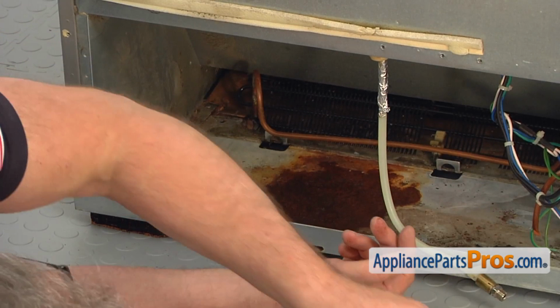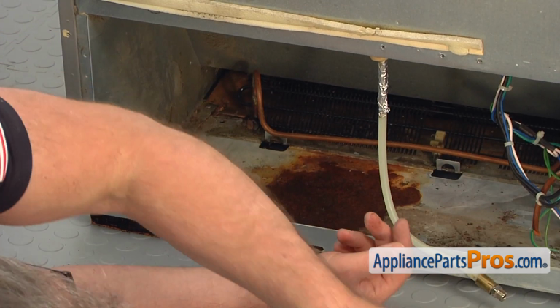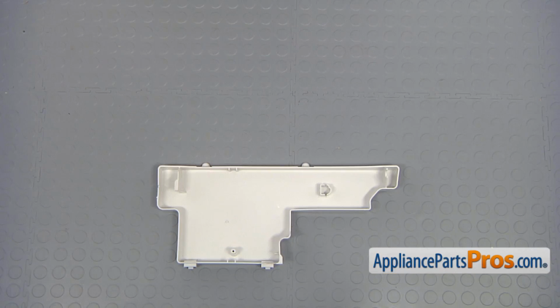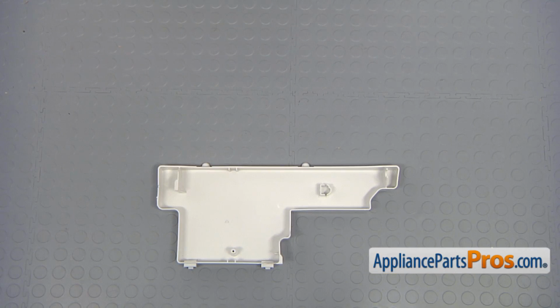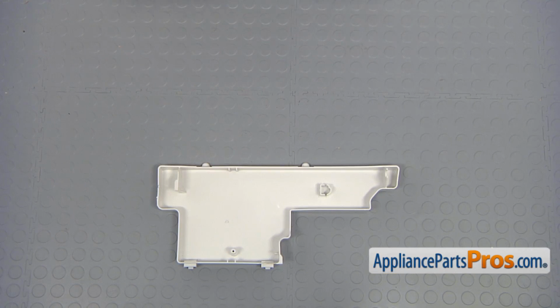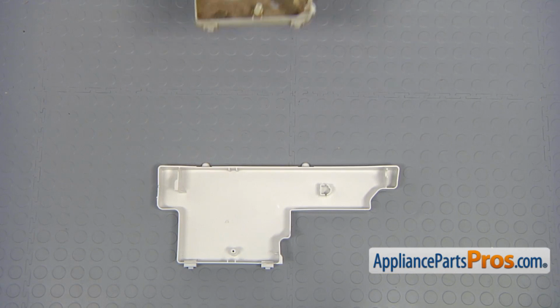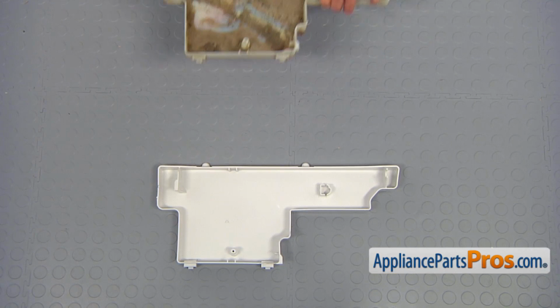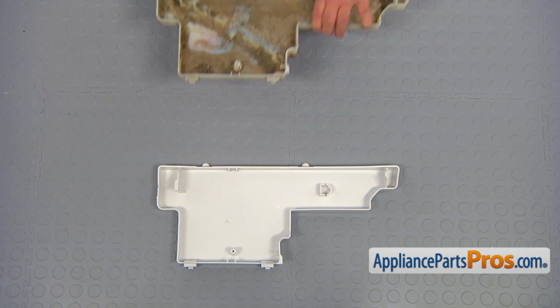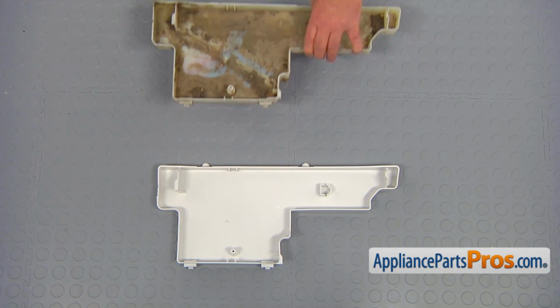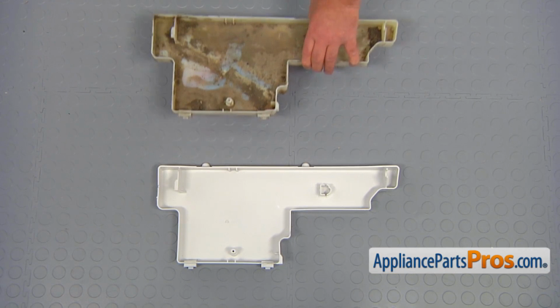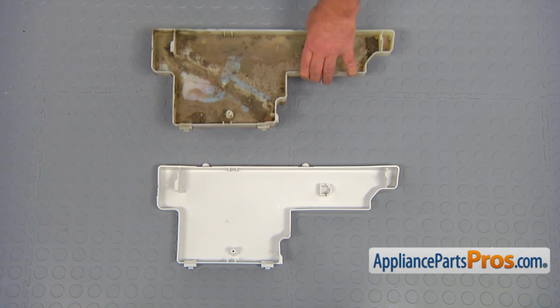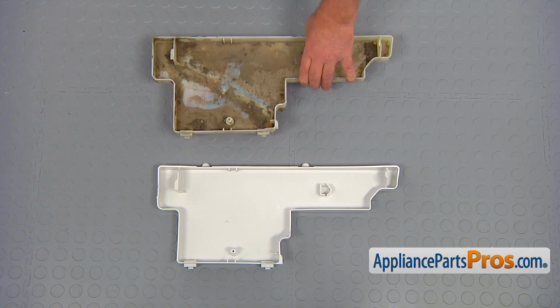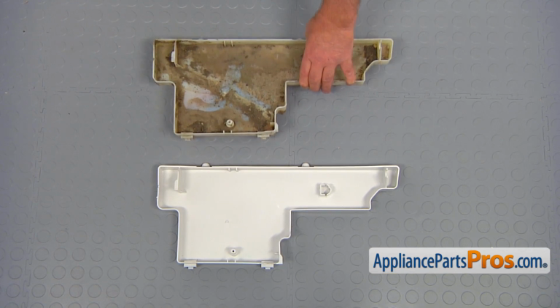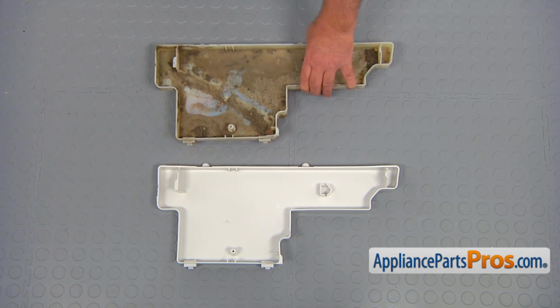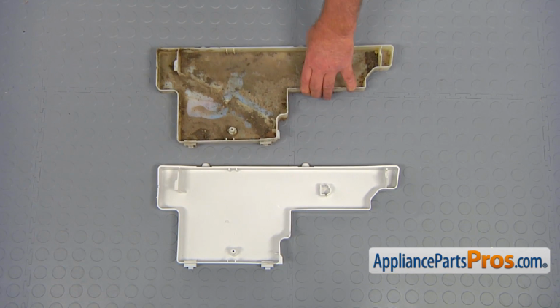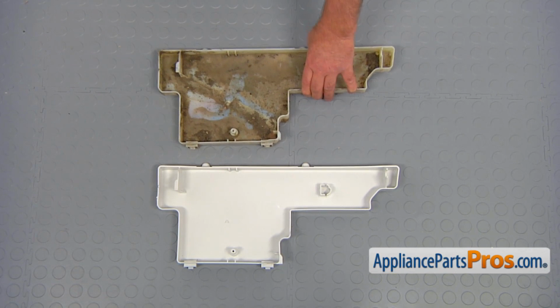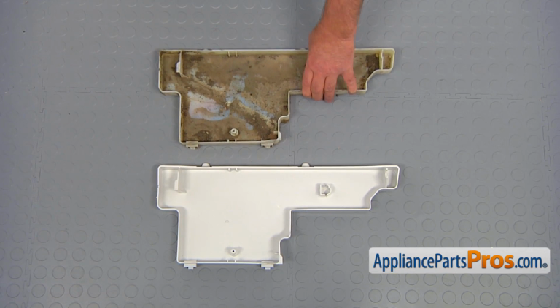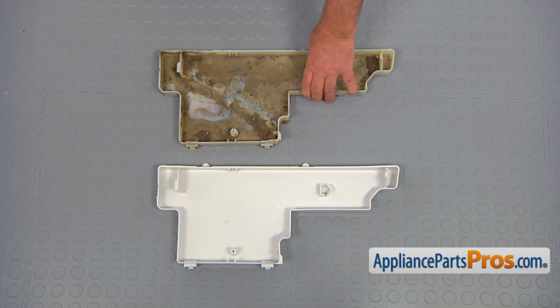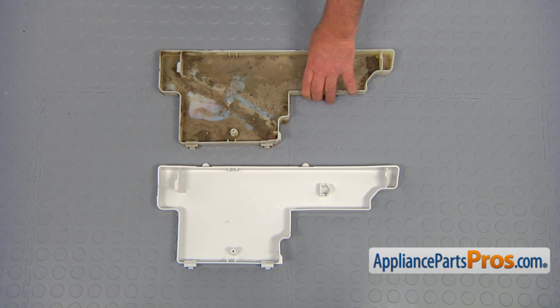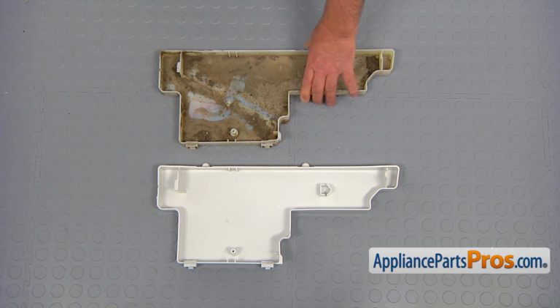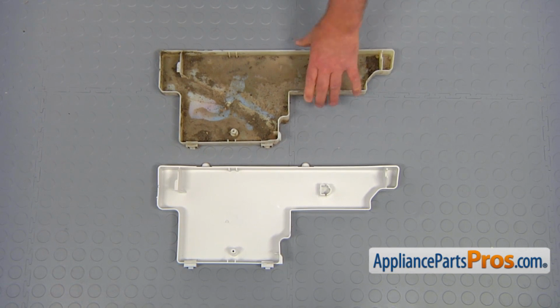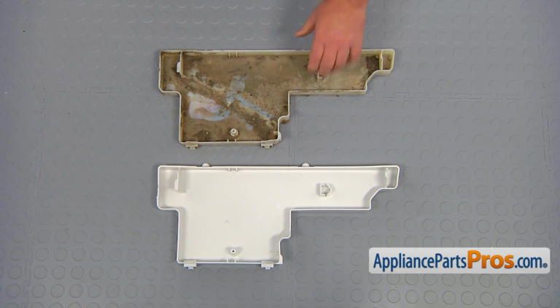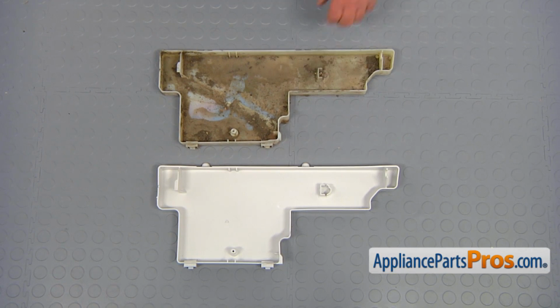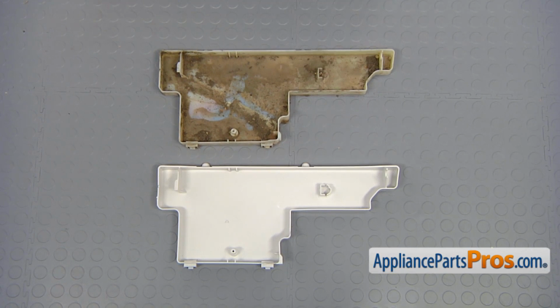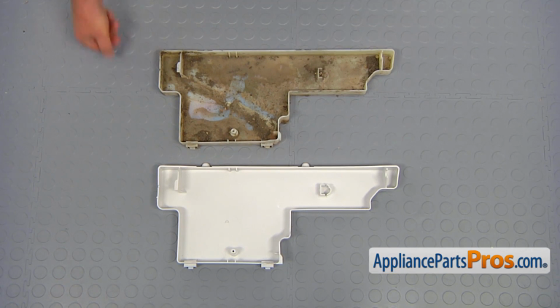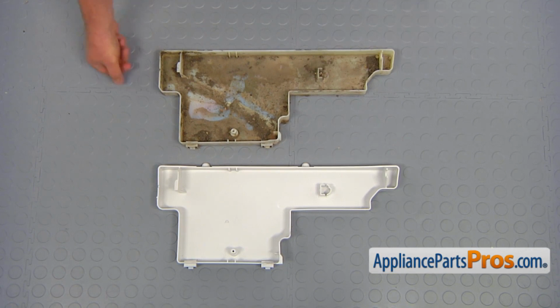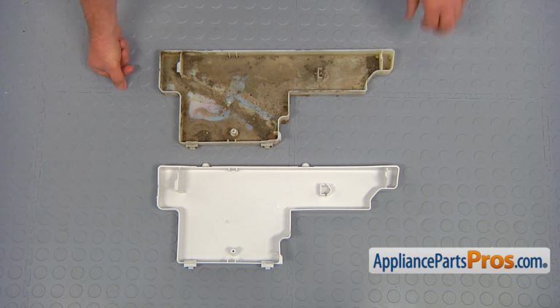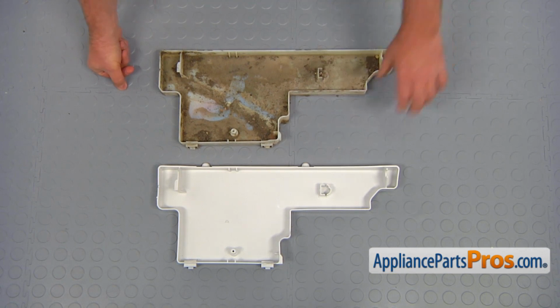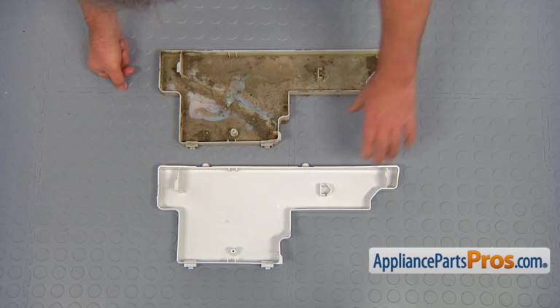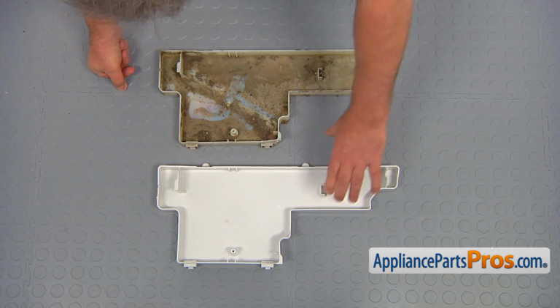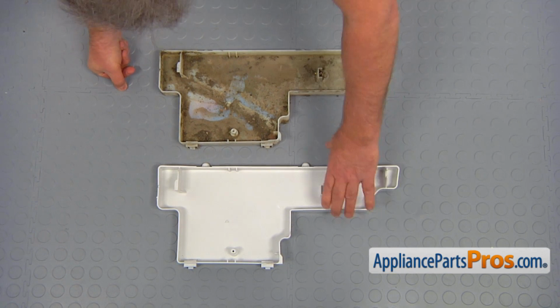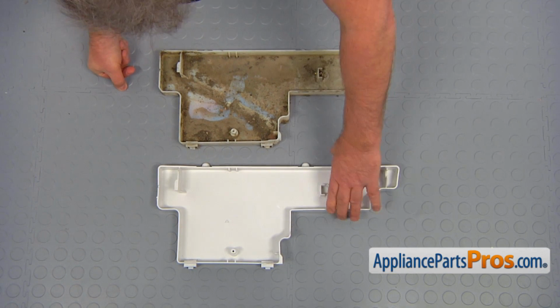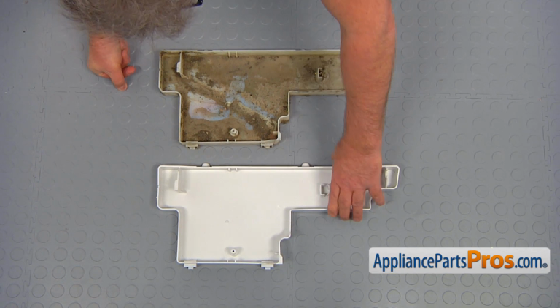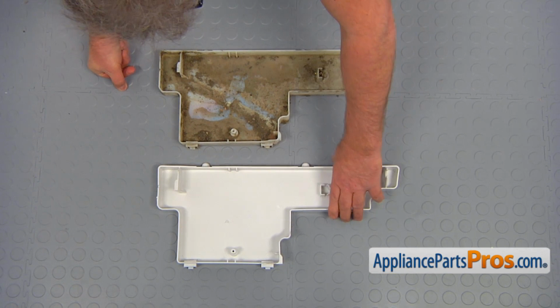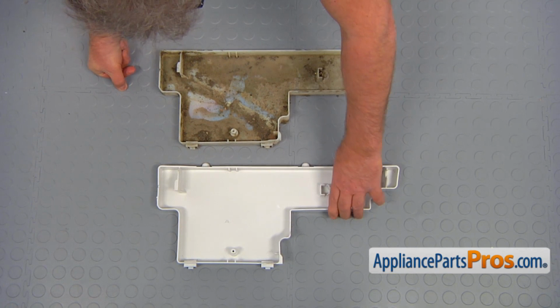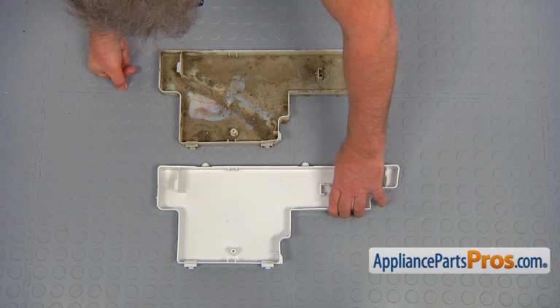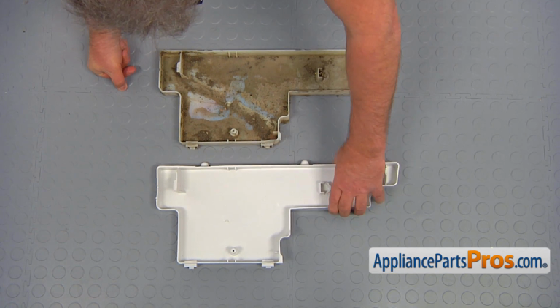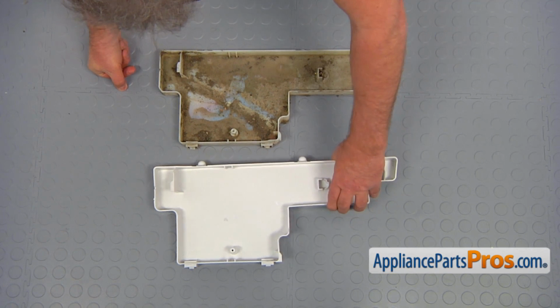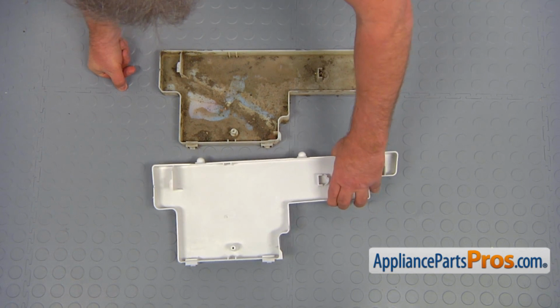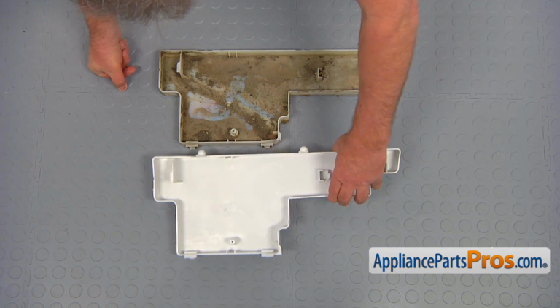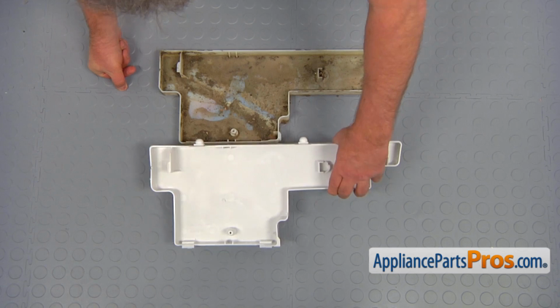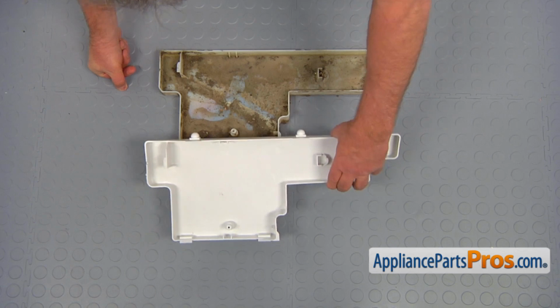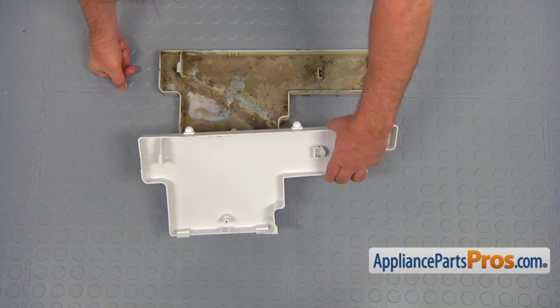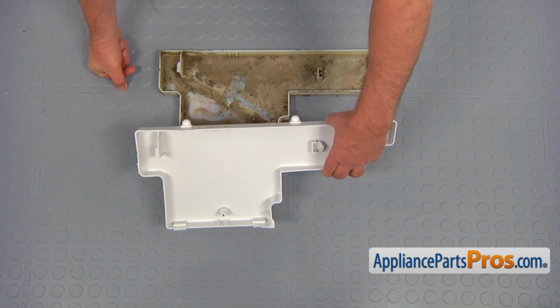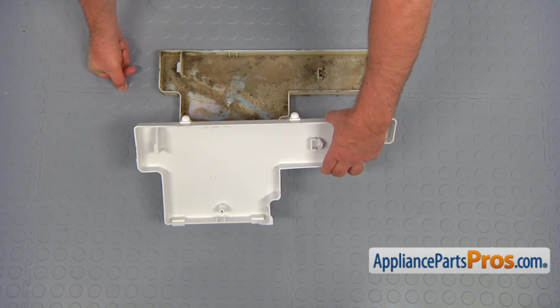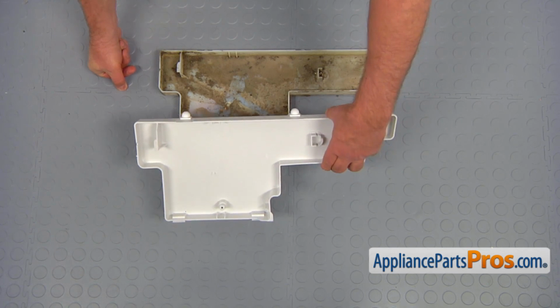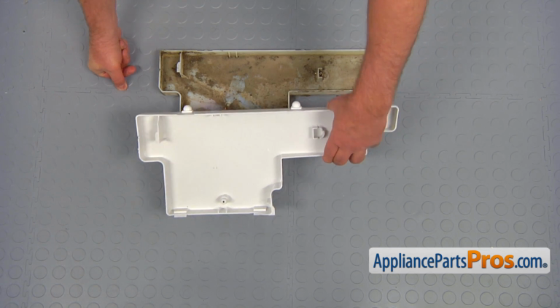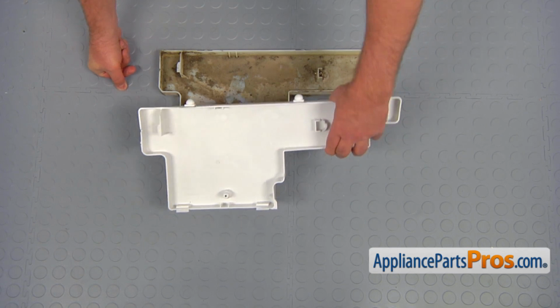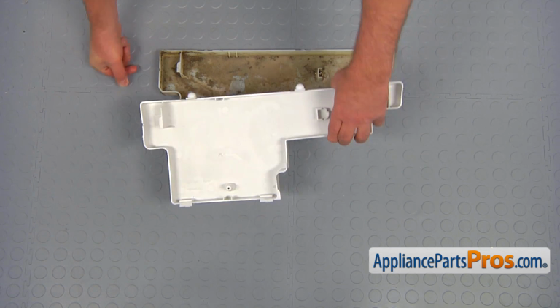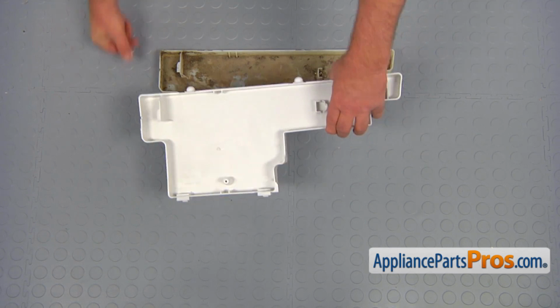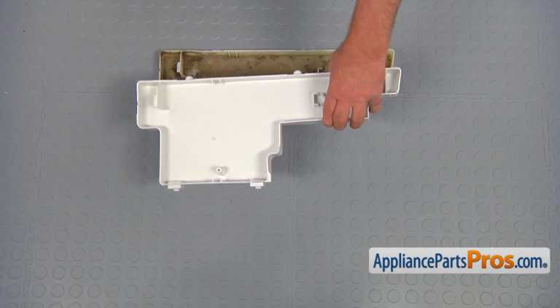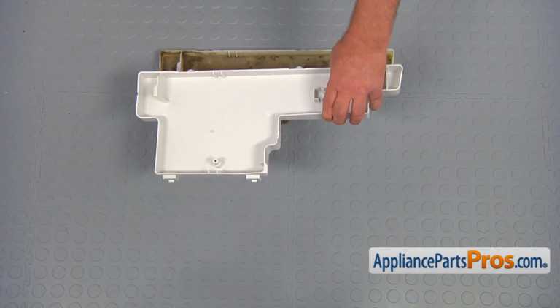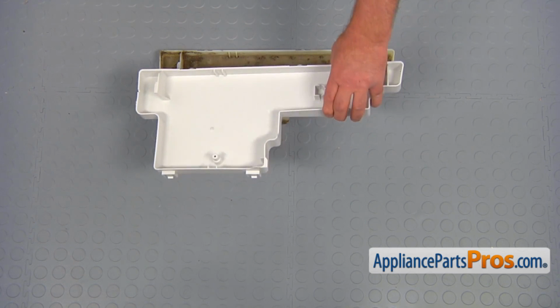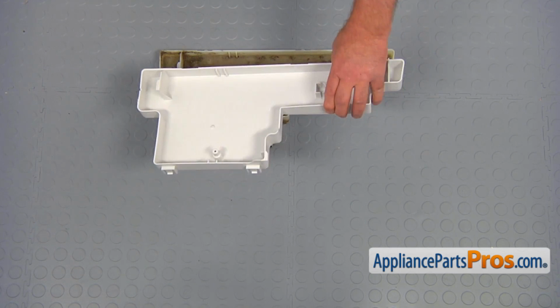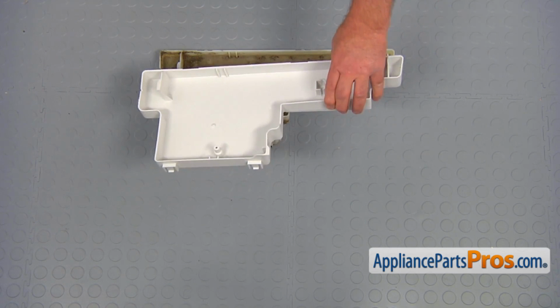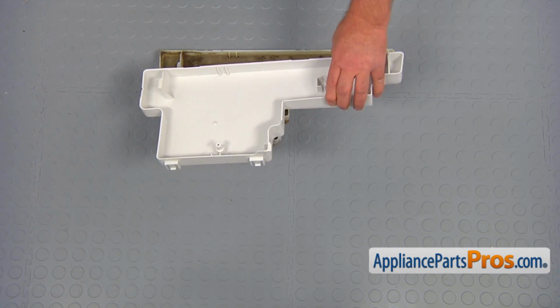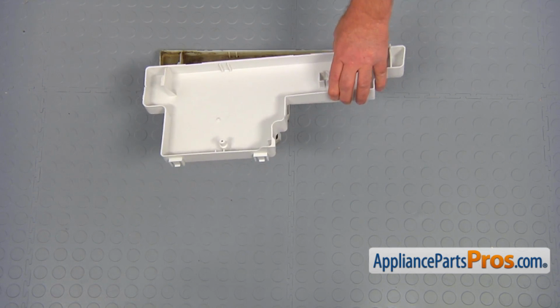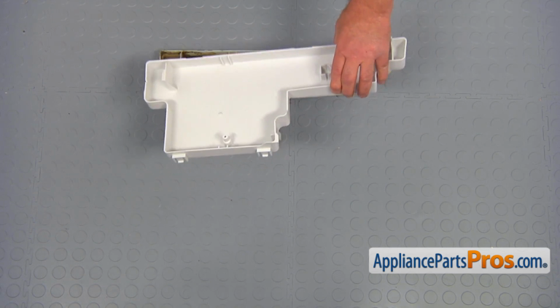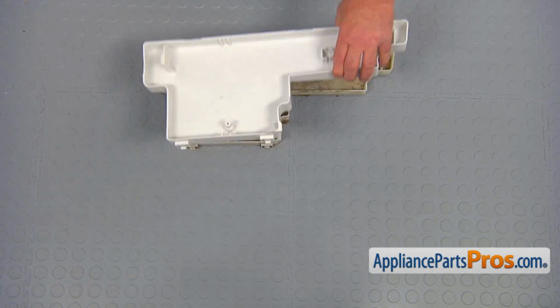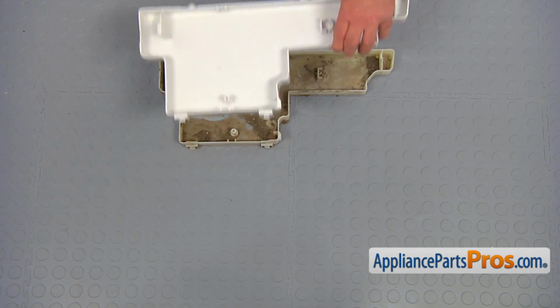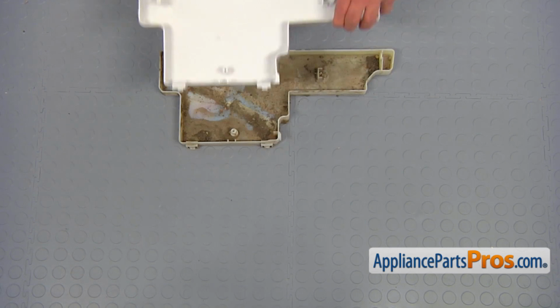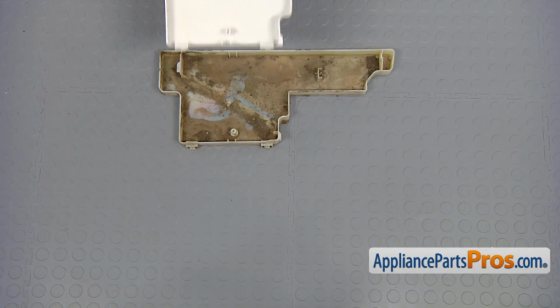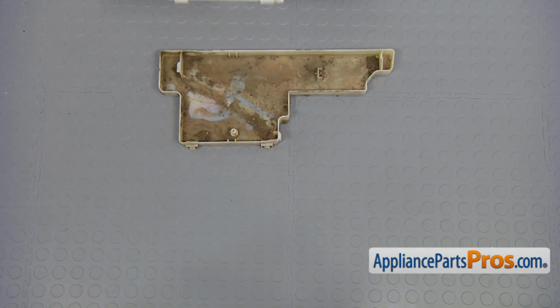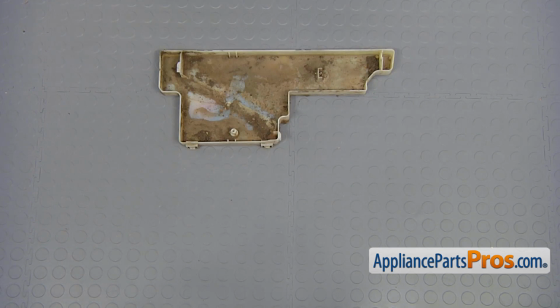This is the old drip pan next to the new one. If you don't have this part, you can get it from AppliancePartsPros.com.